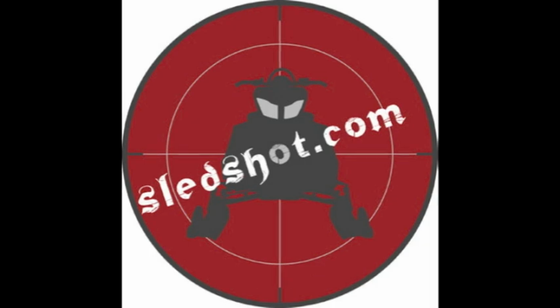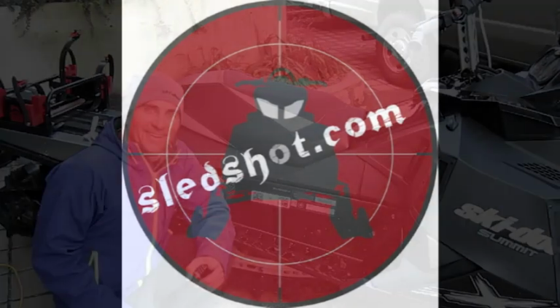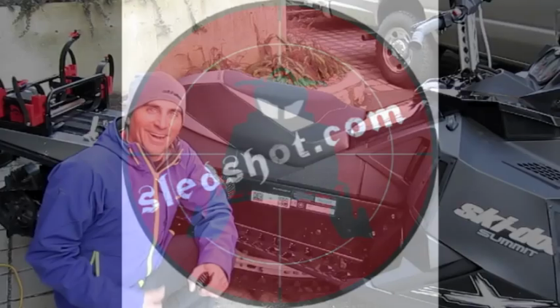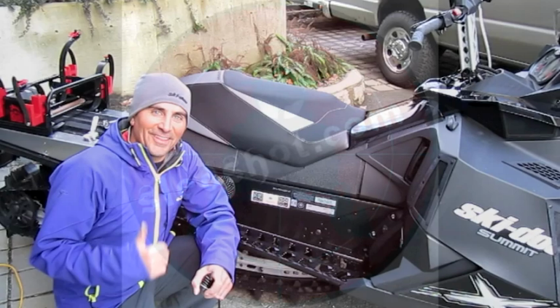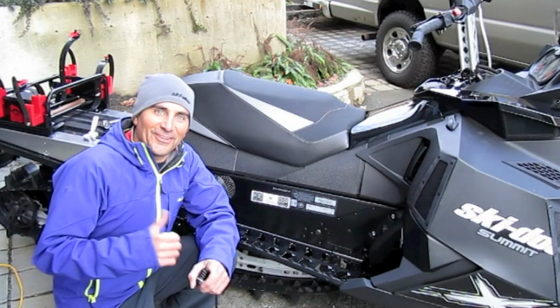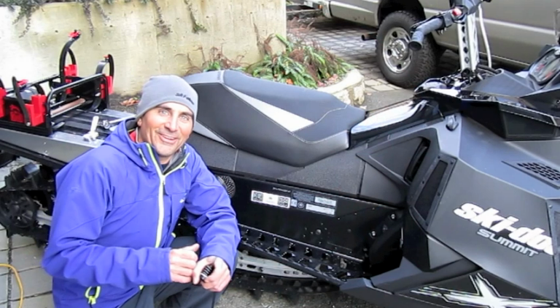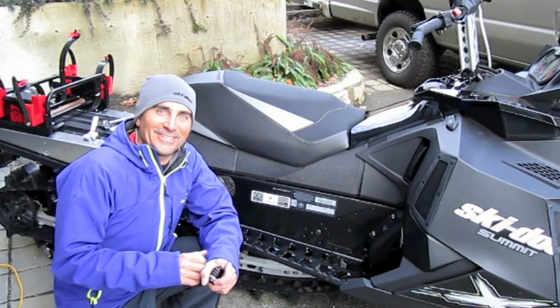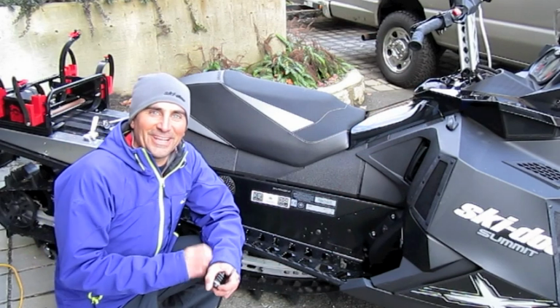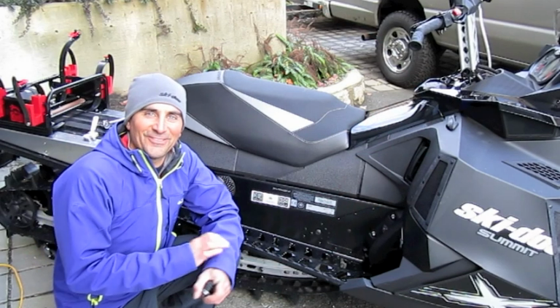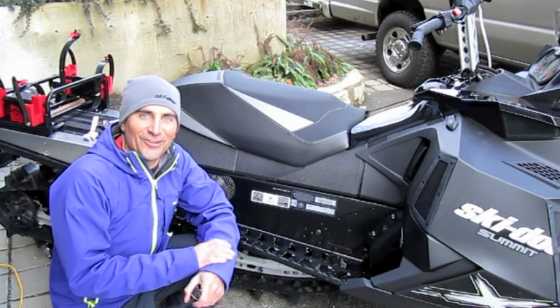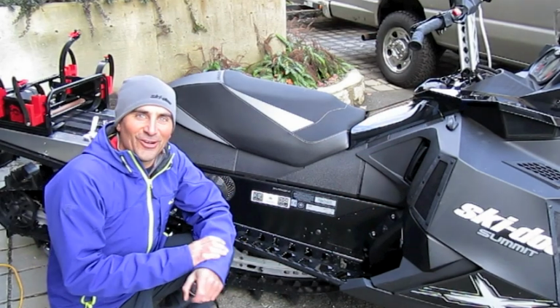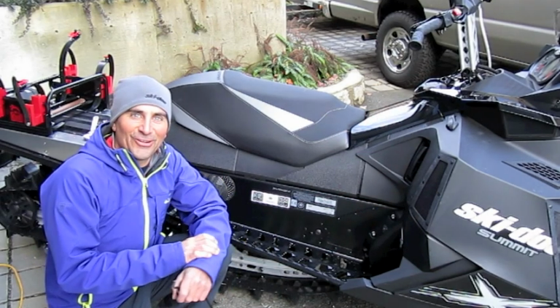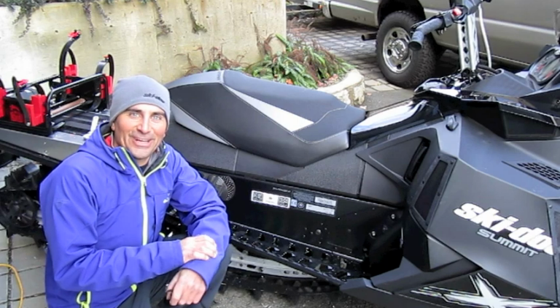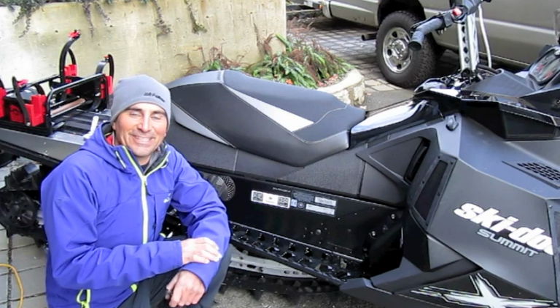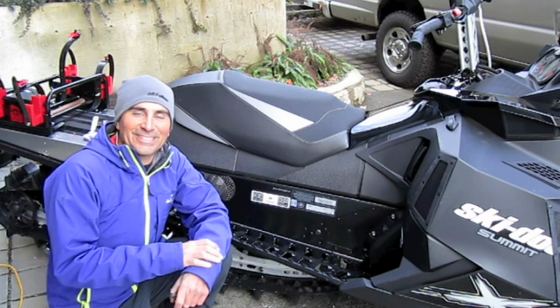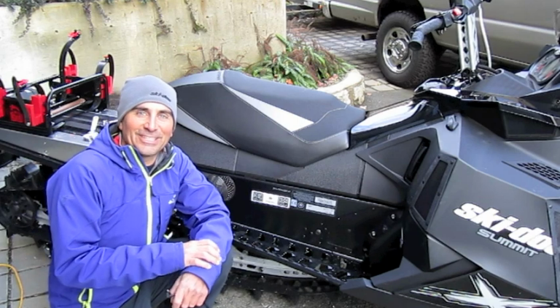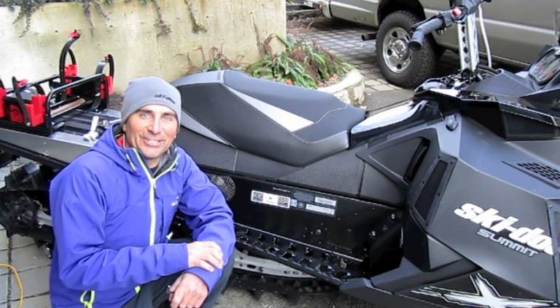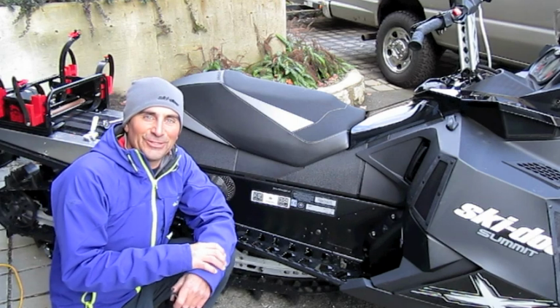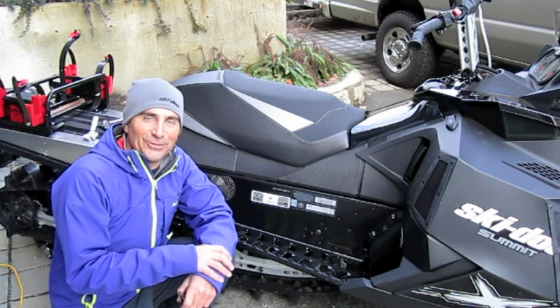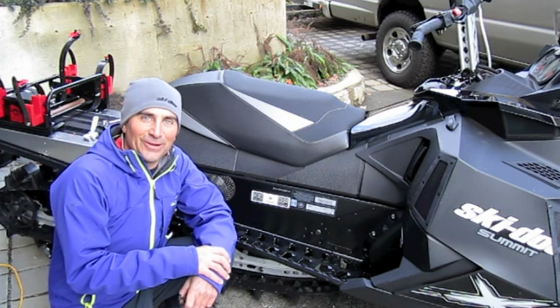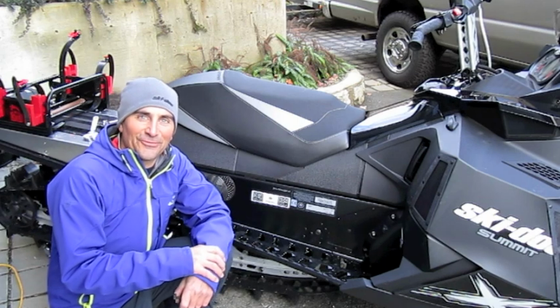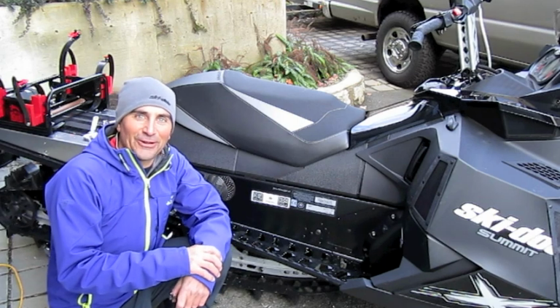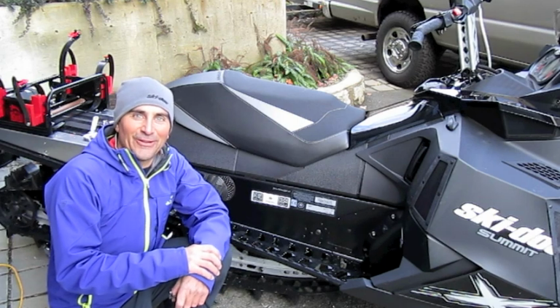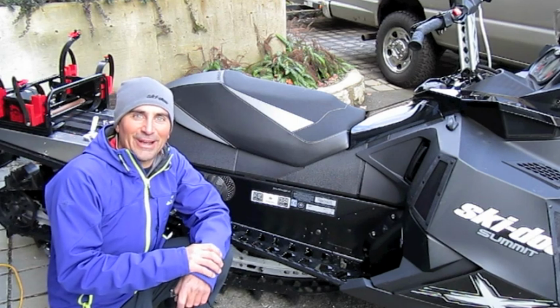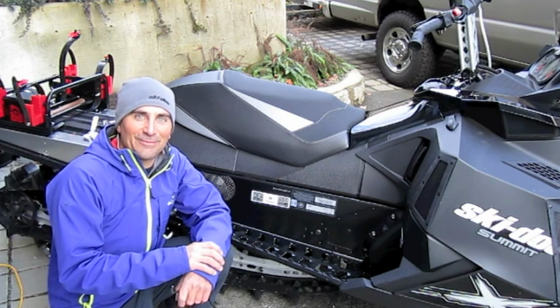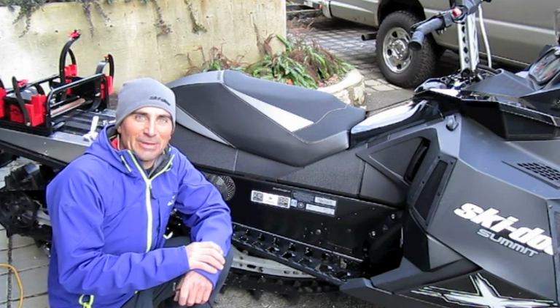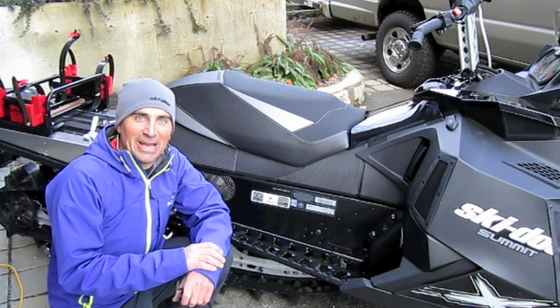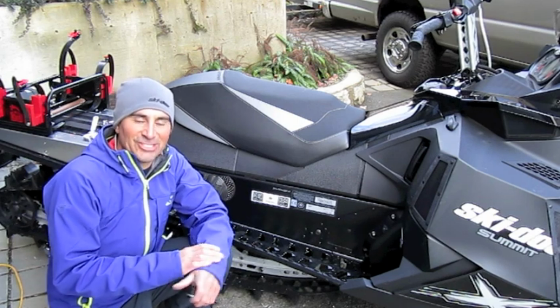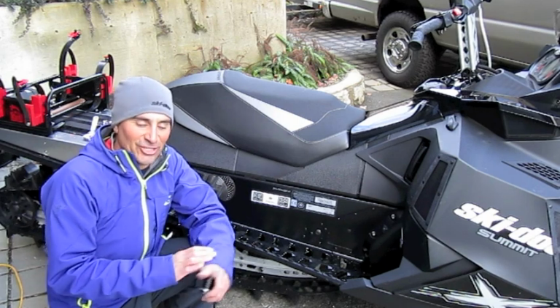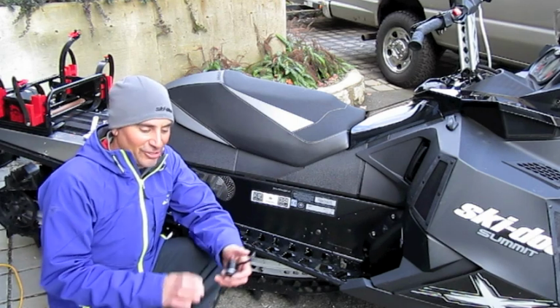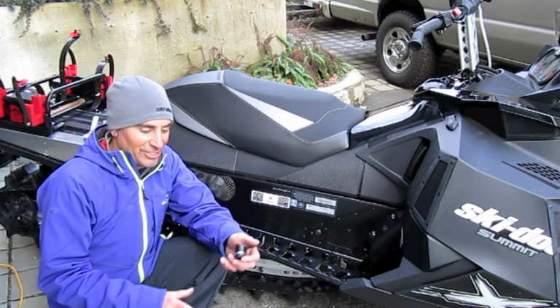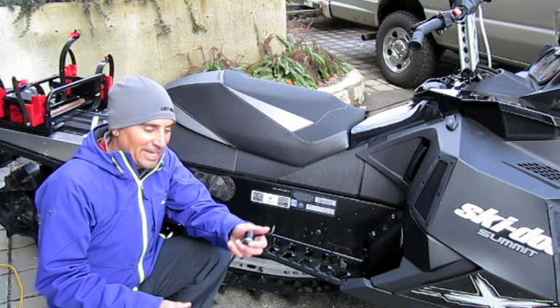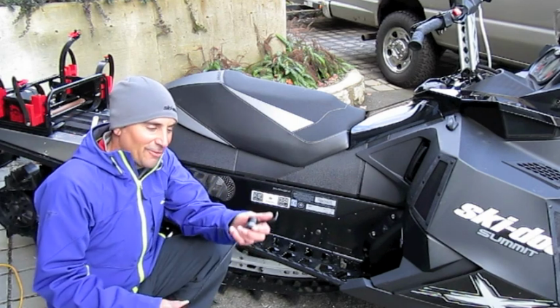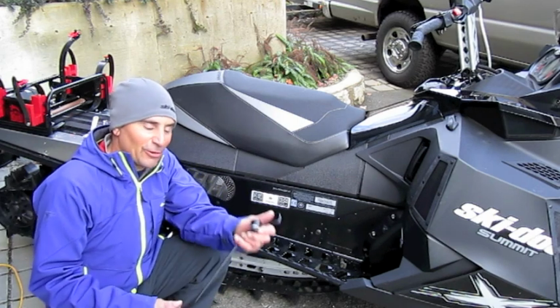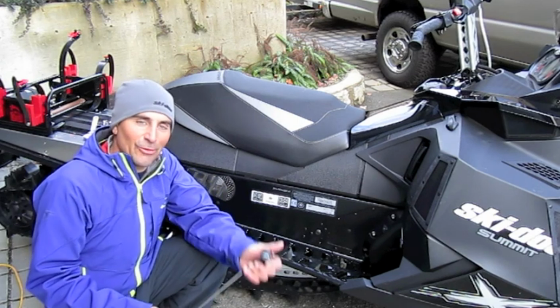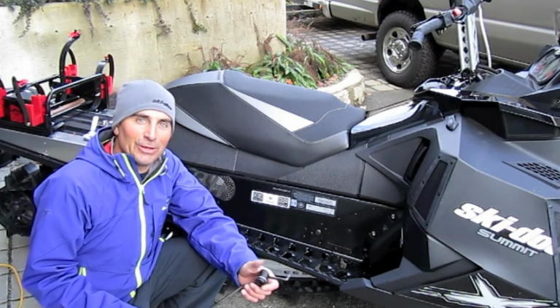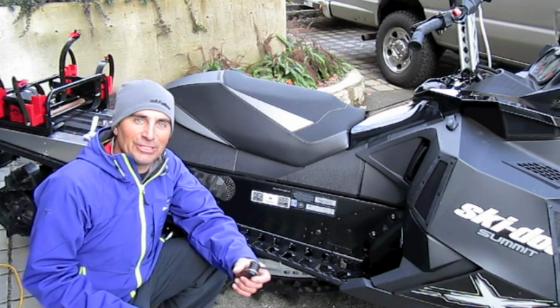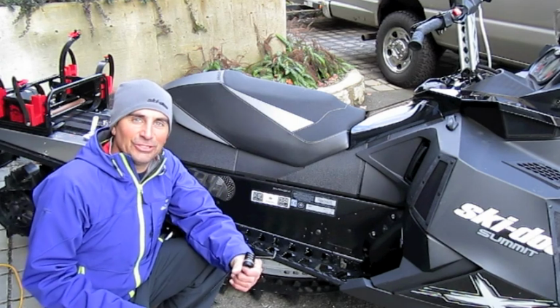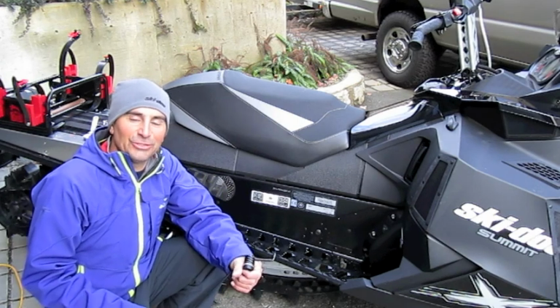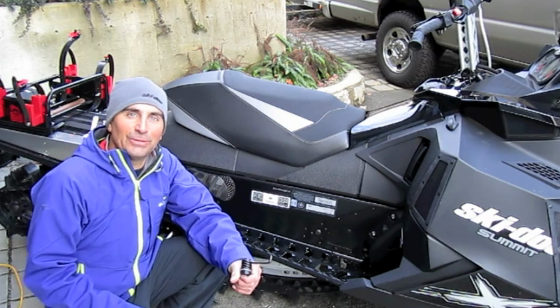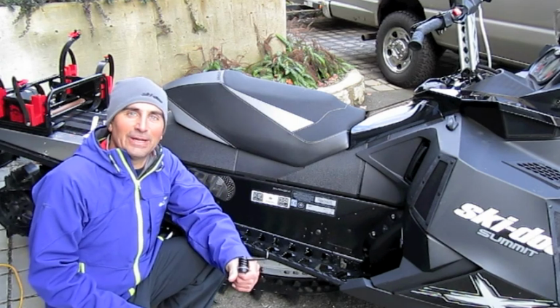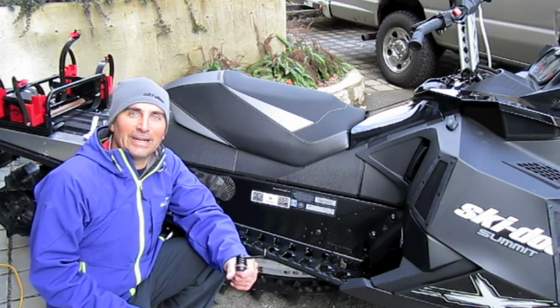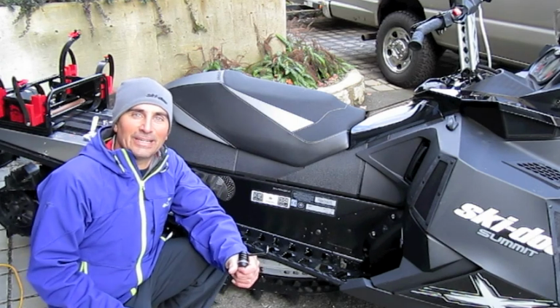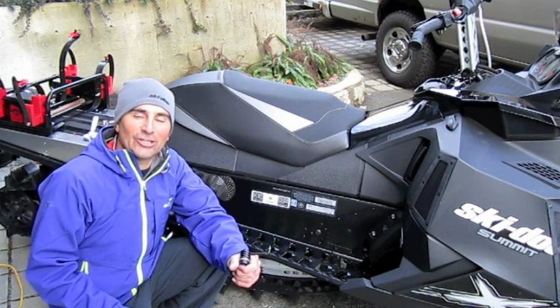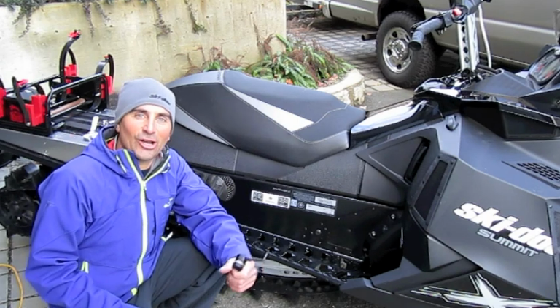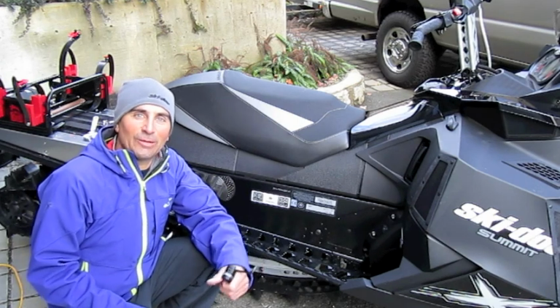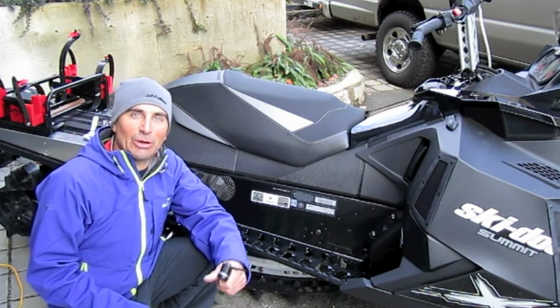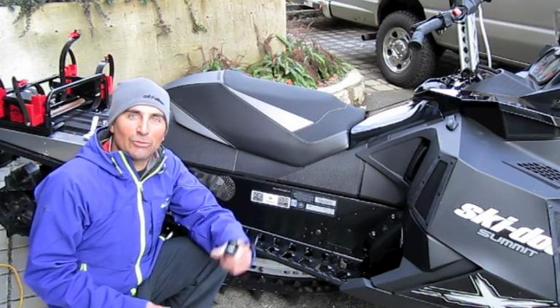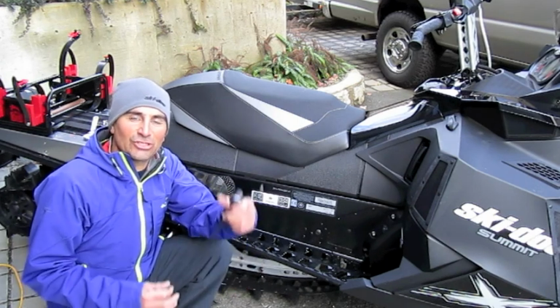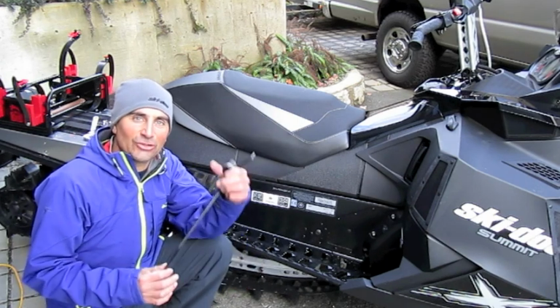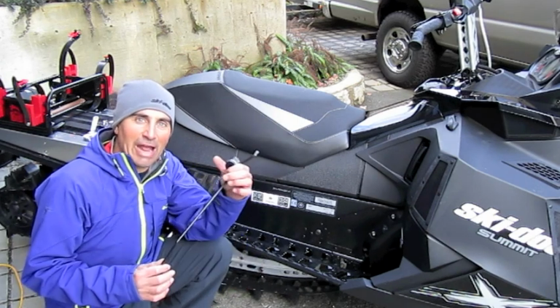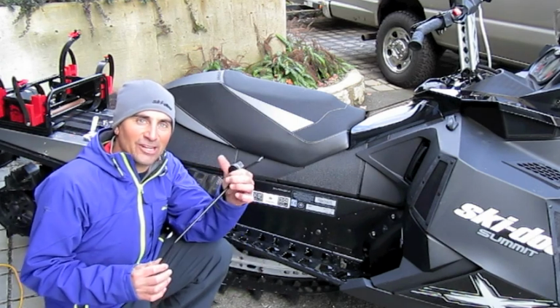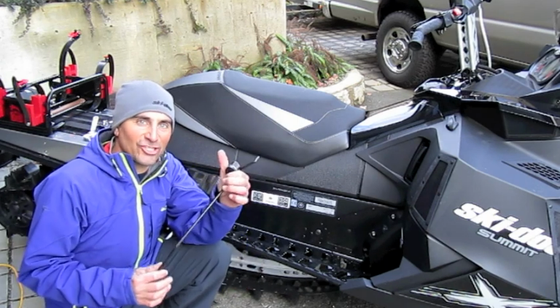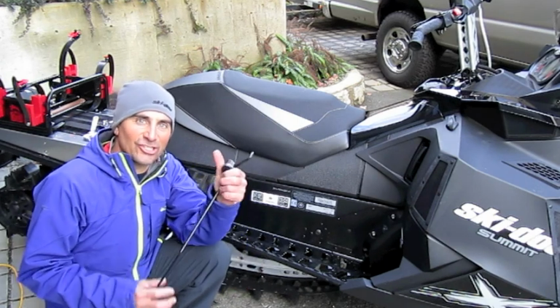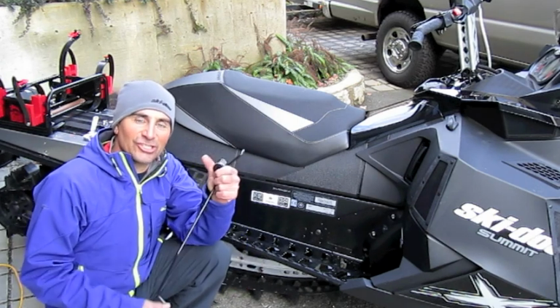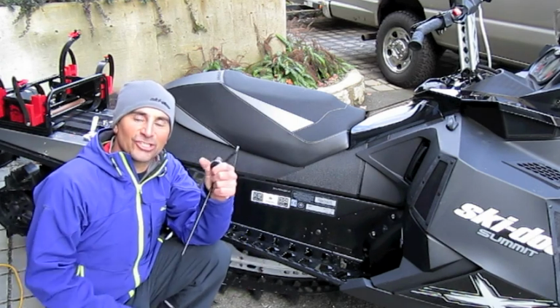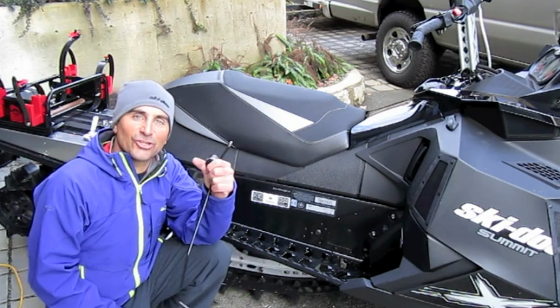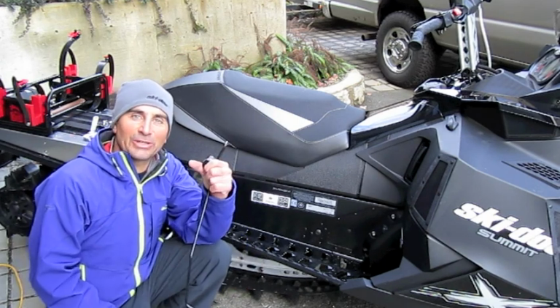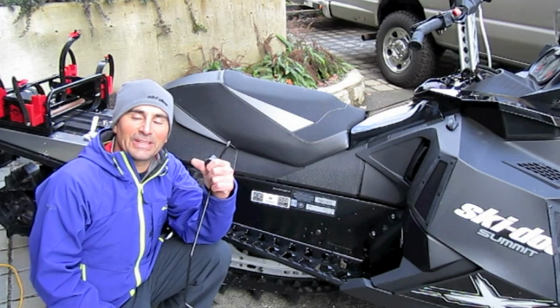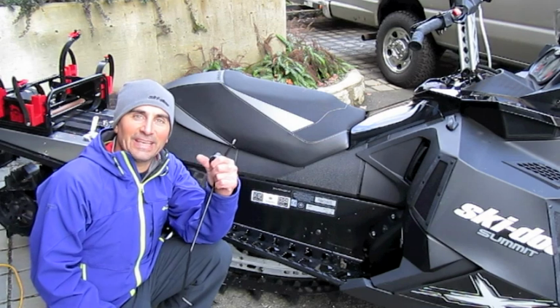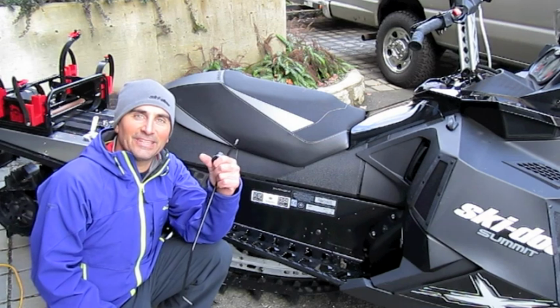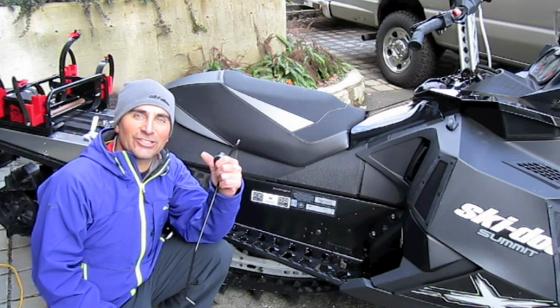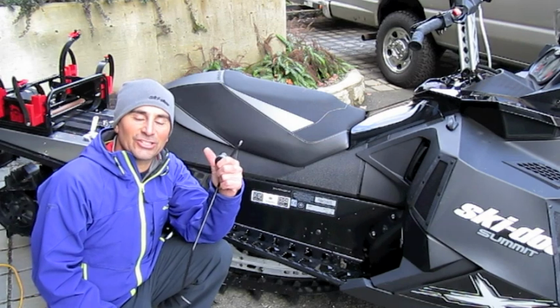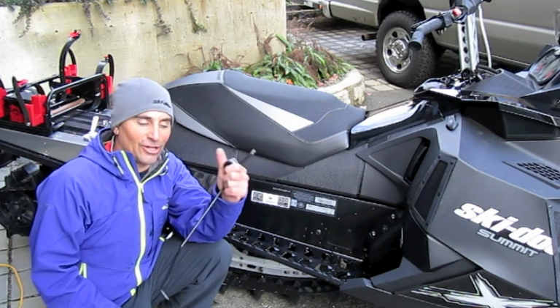Hi there, Dave Nerona, Skidoo Freeride Ambassador, and today we're going to talk about scratchers and show you the install.